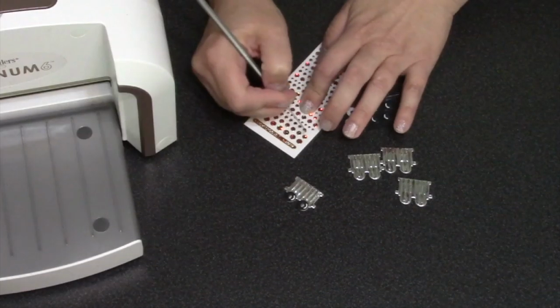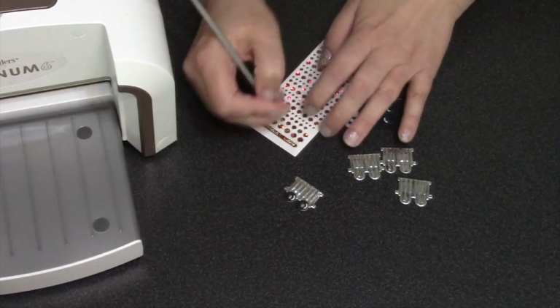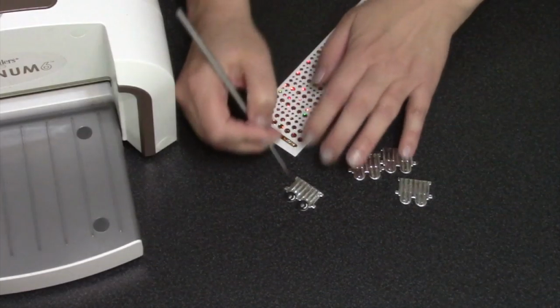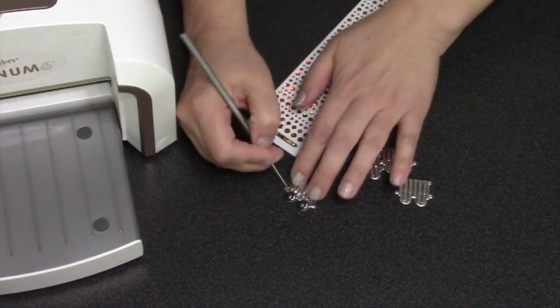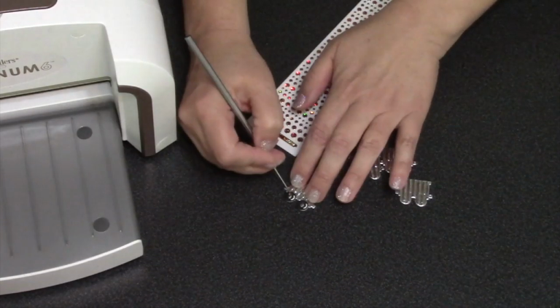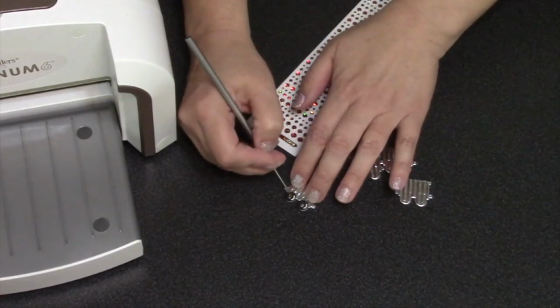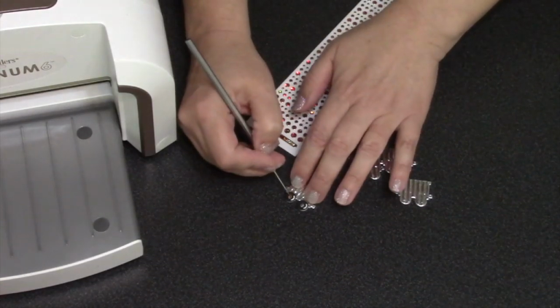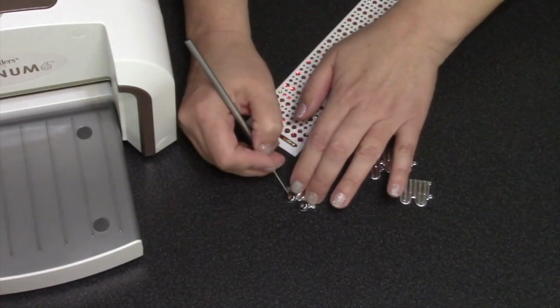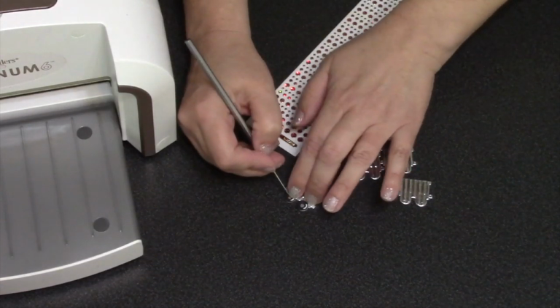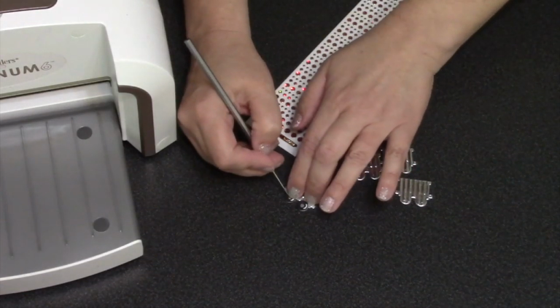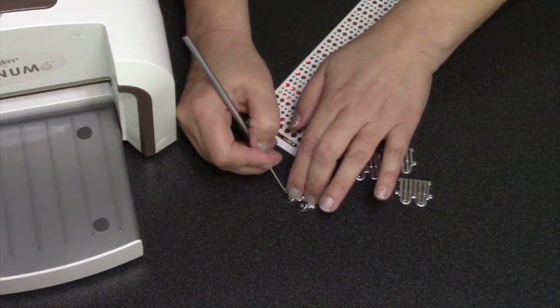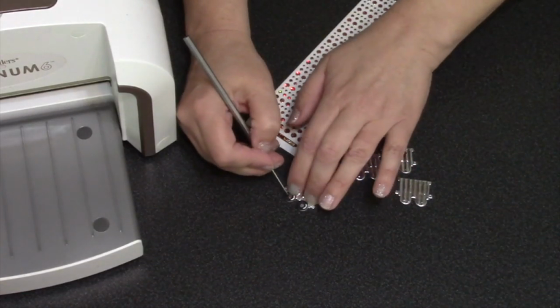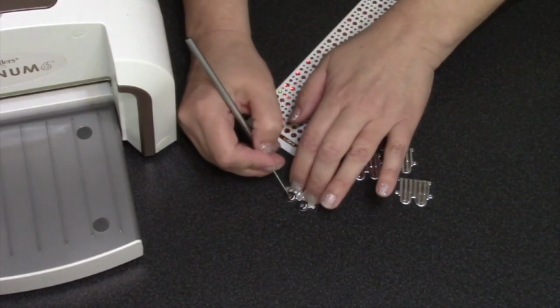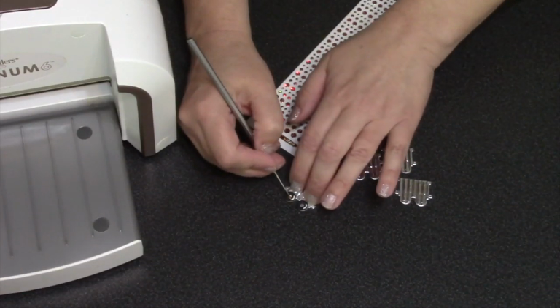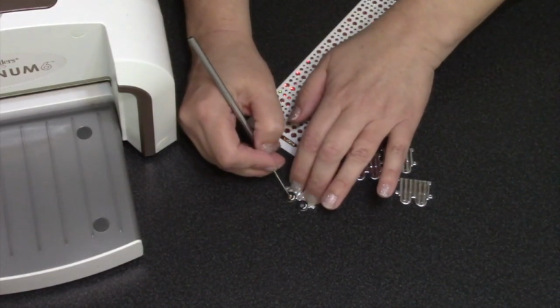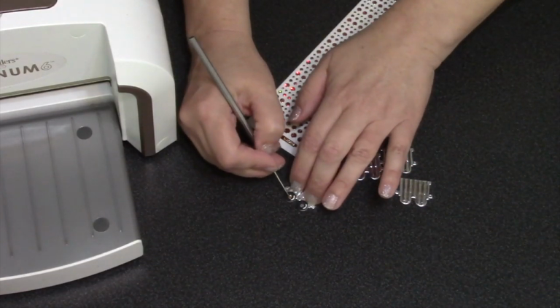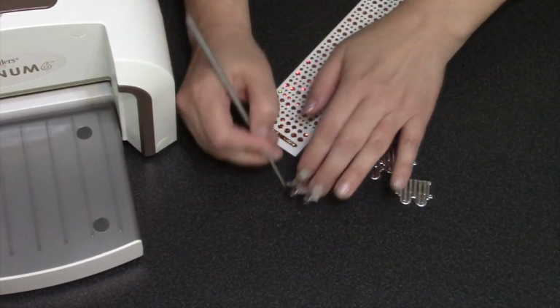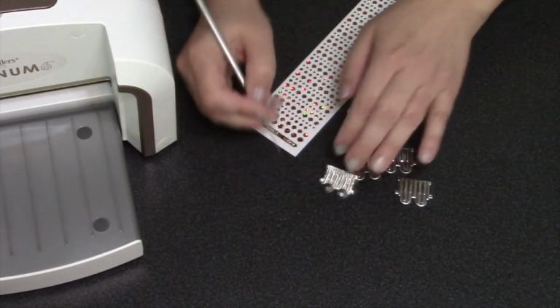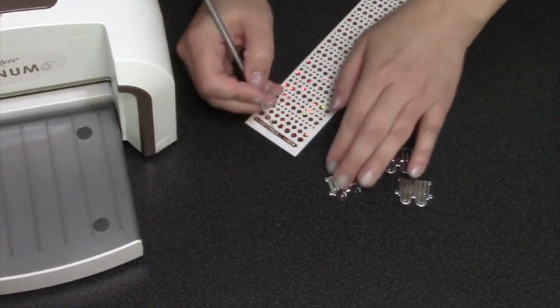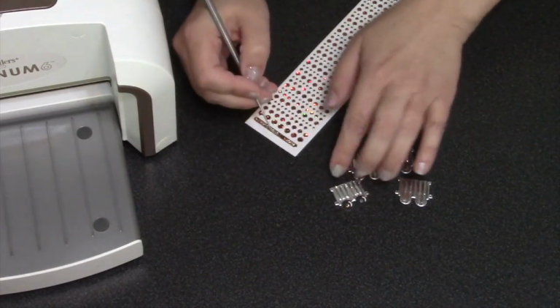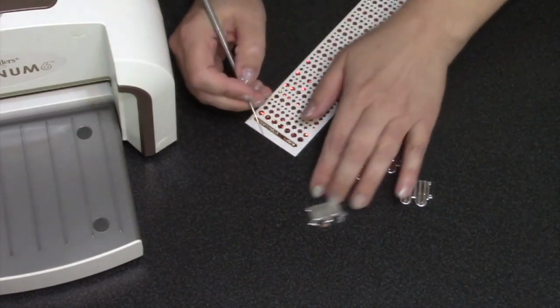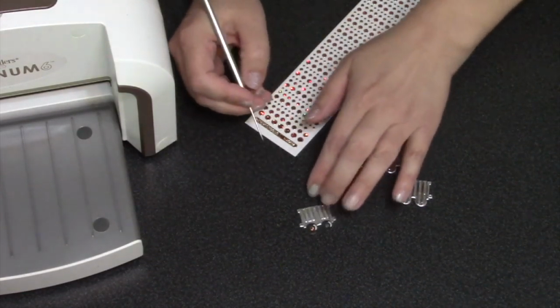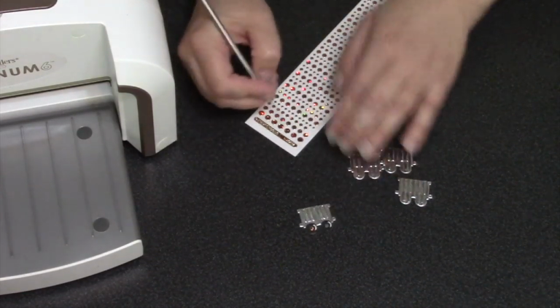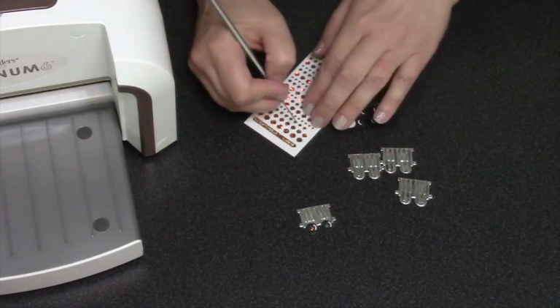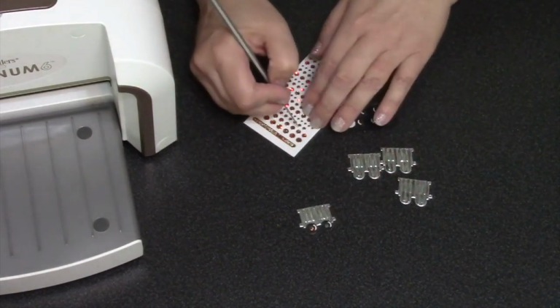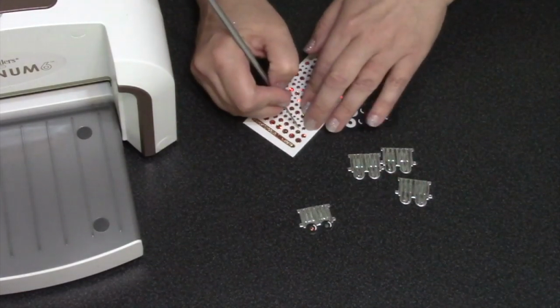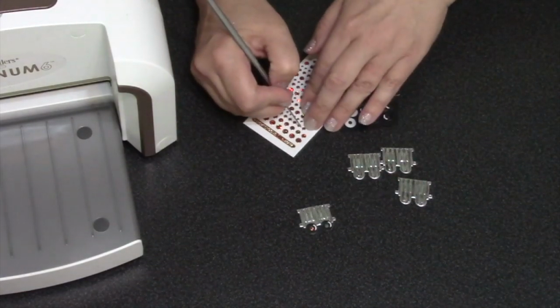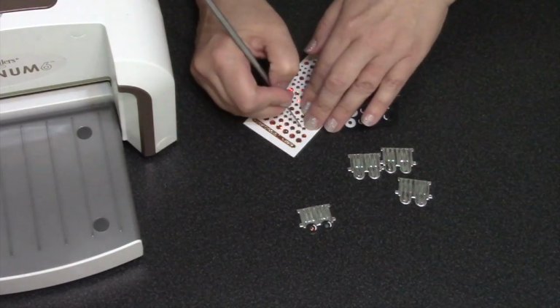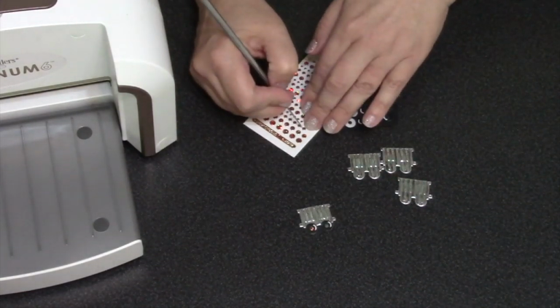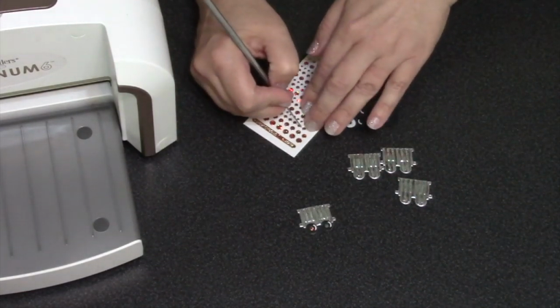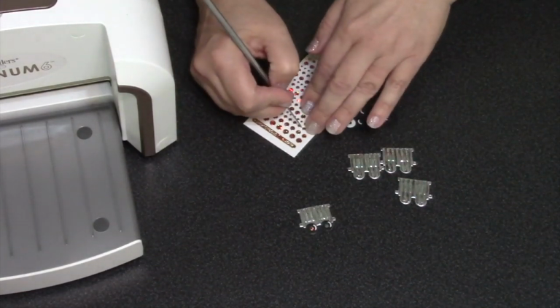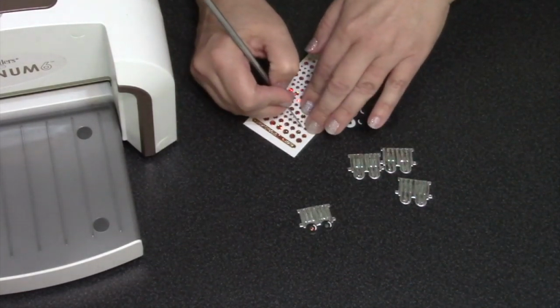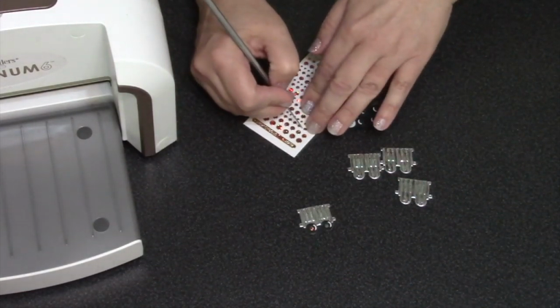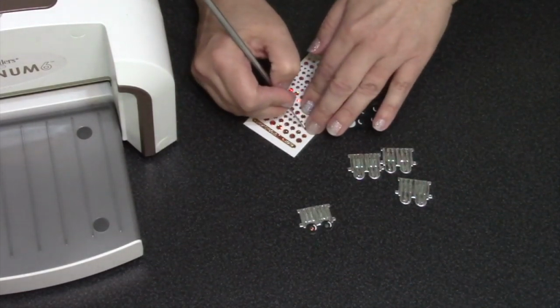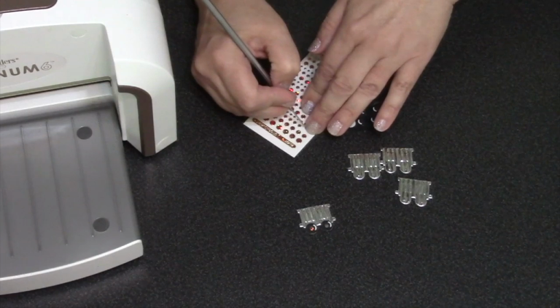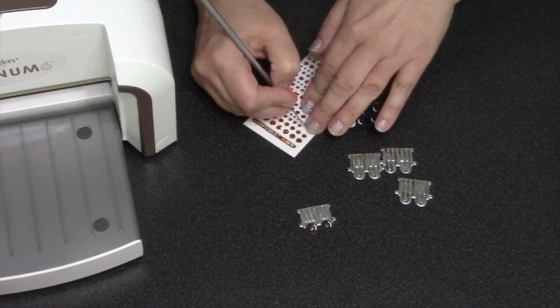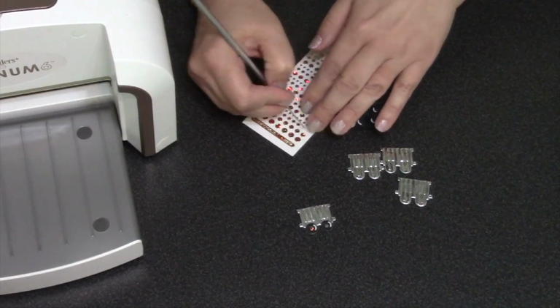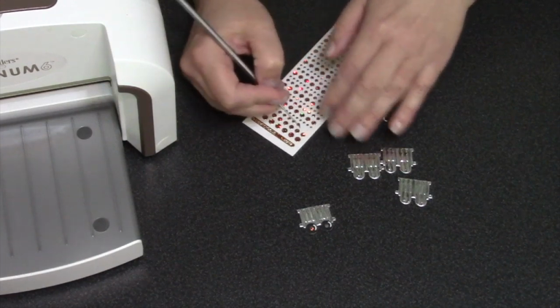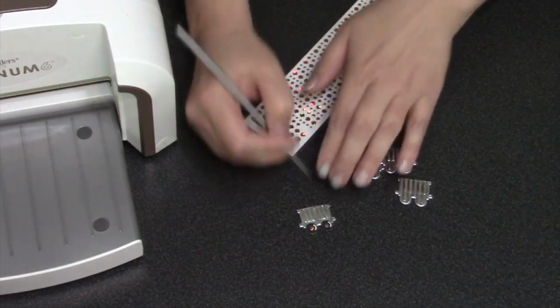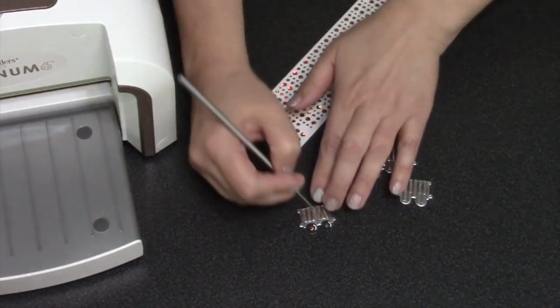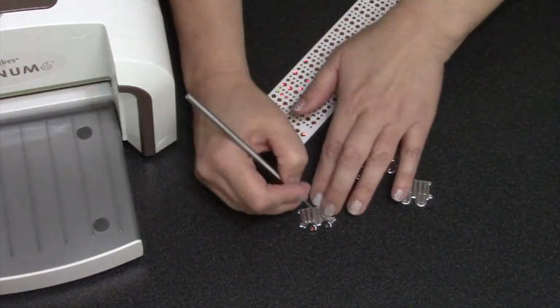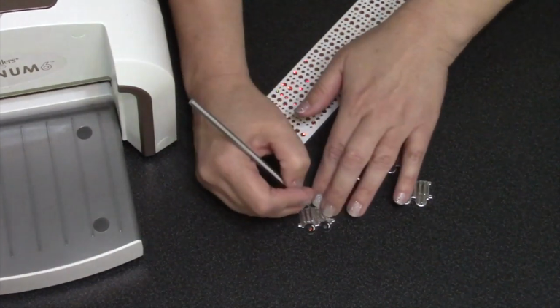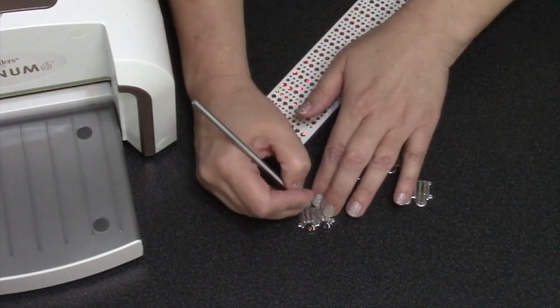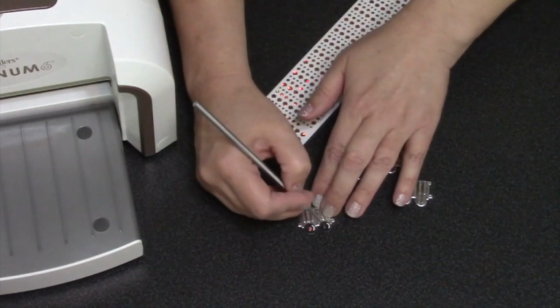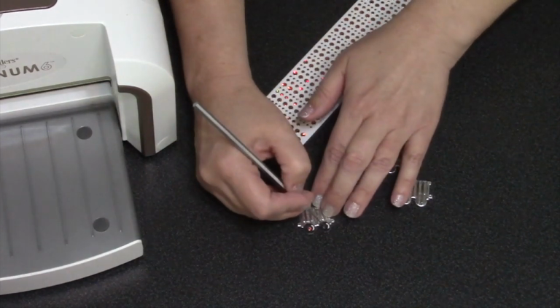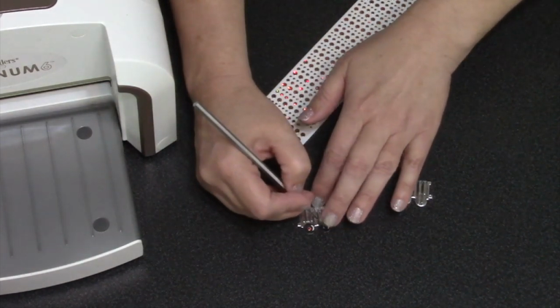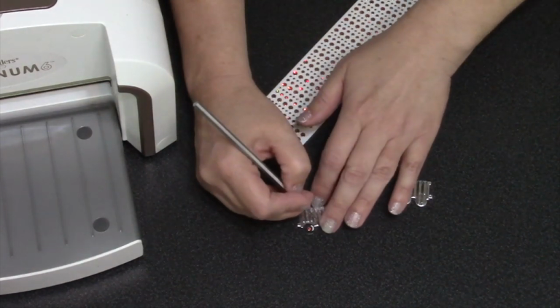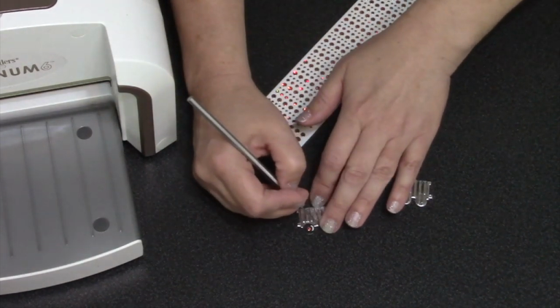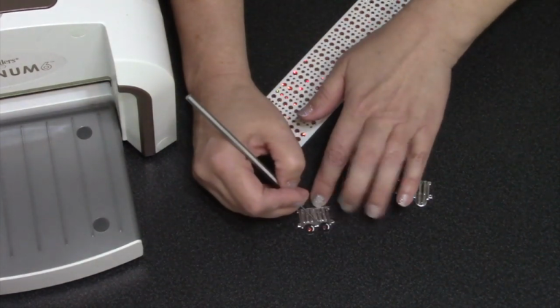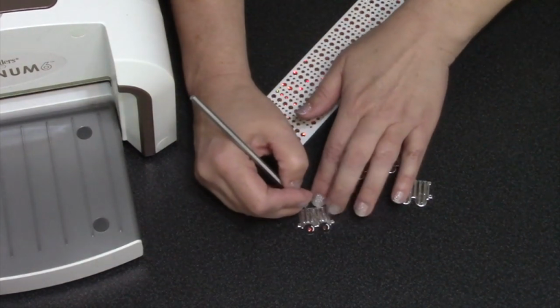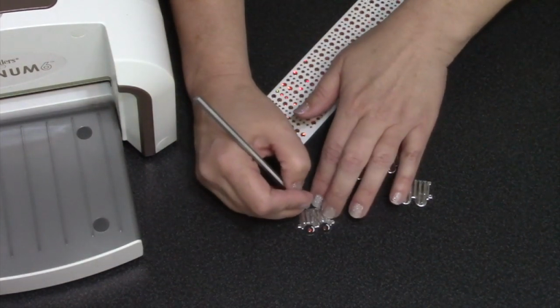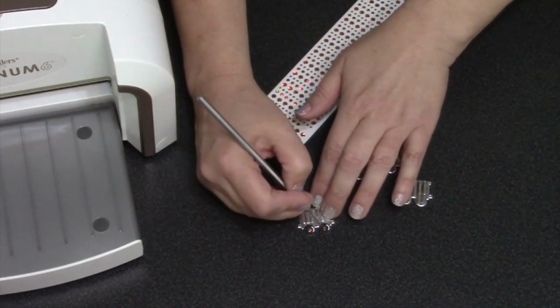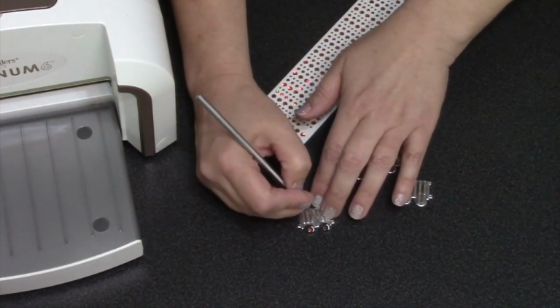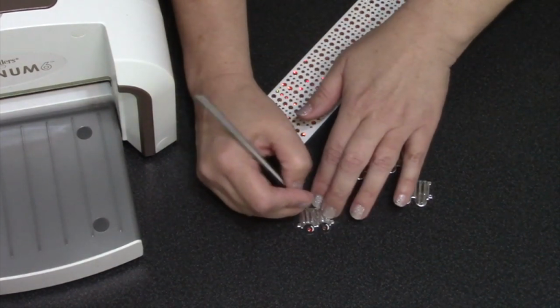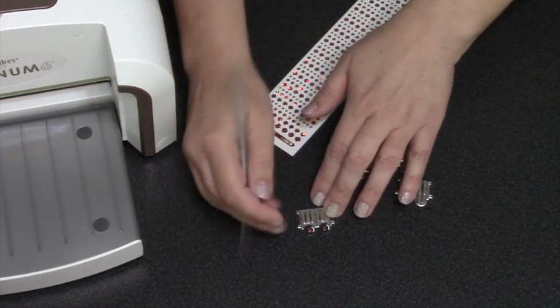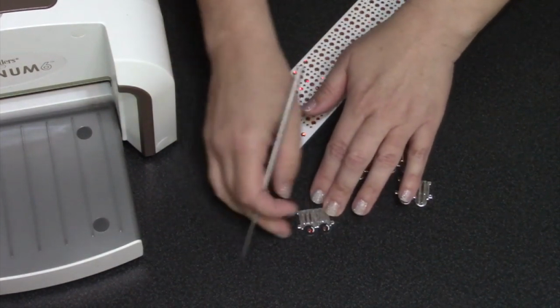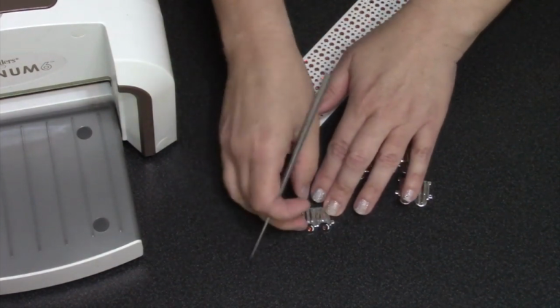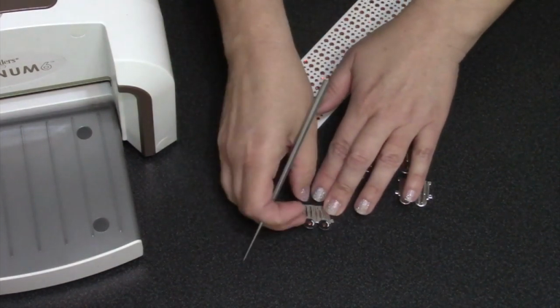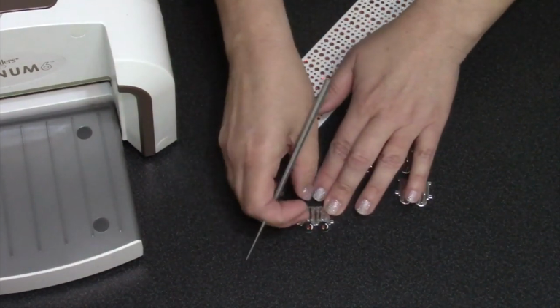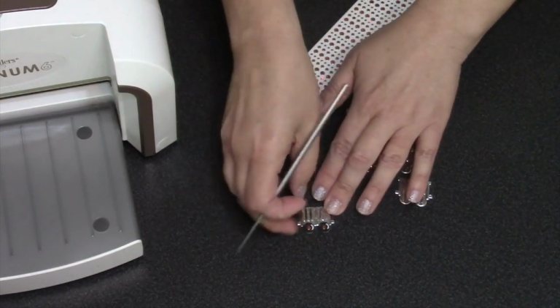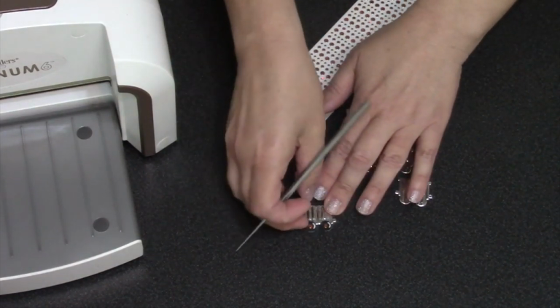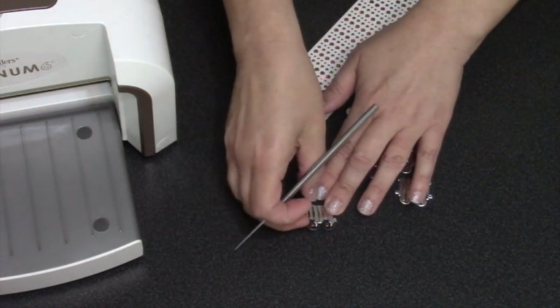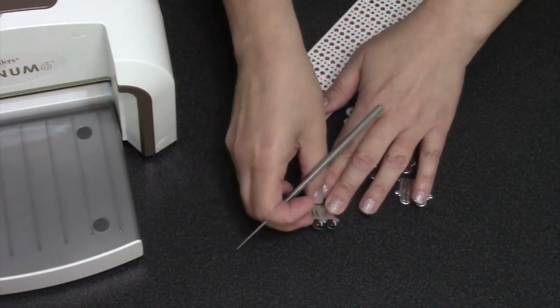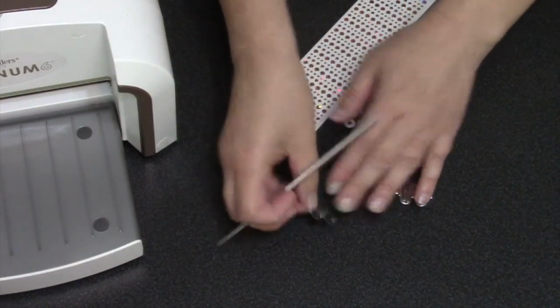I grabbed some little glitter stickers out of my stash — these are by Stampendous — and they have a size that fits perfectly in the centers of the wheels.